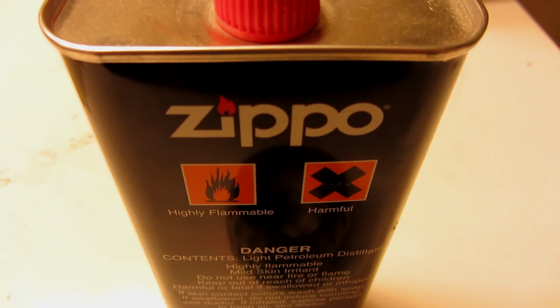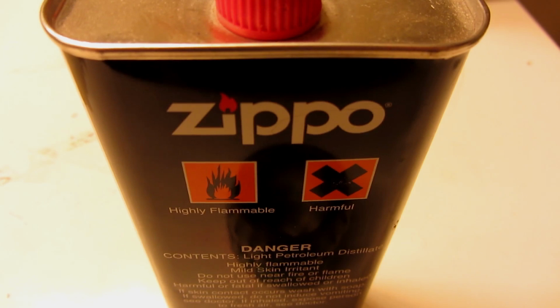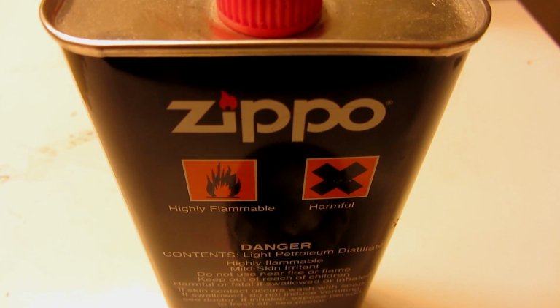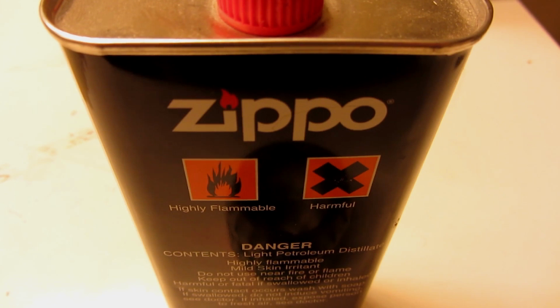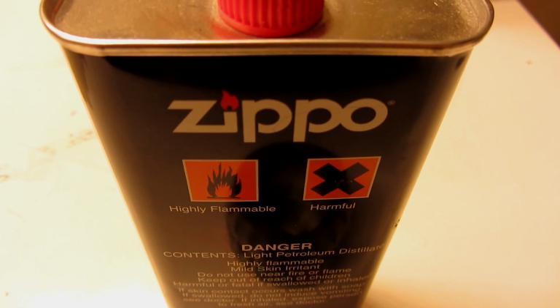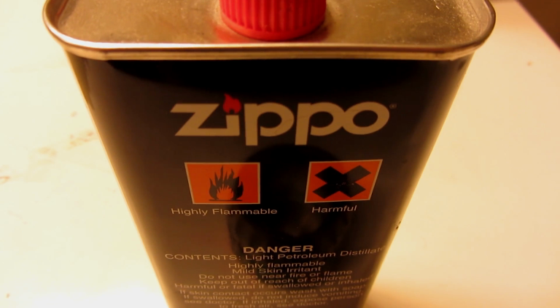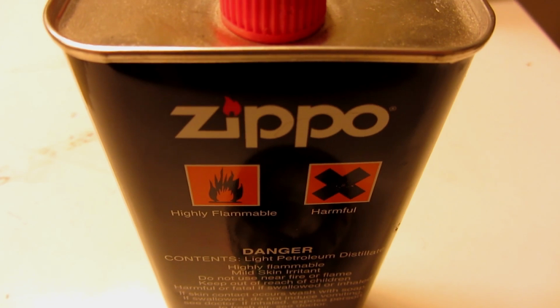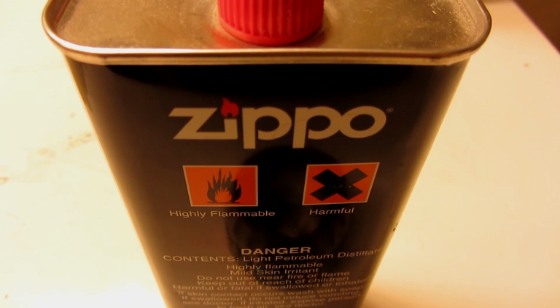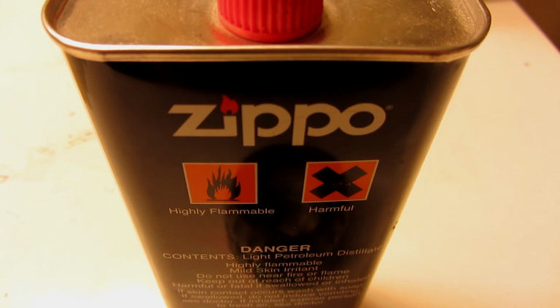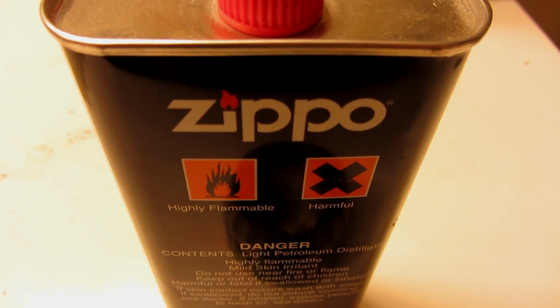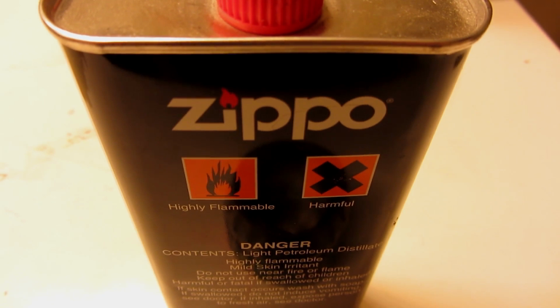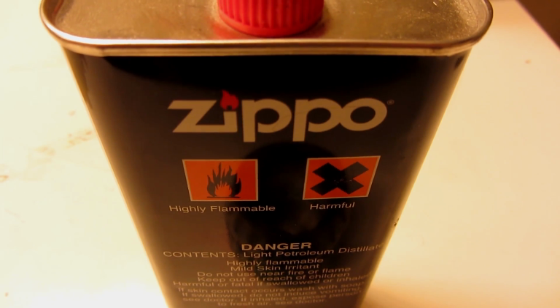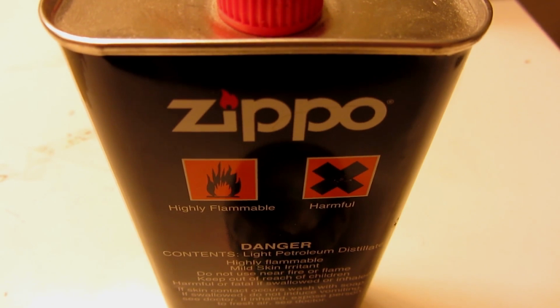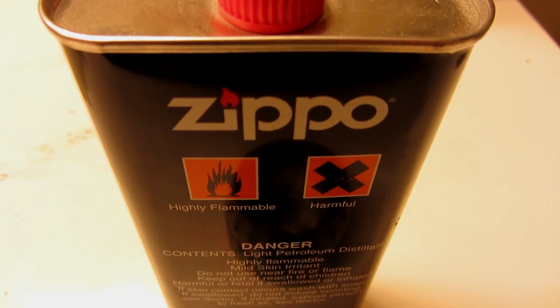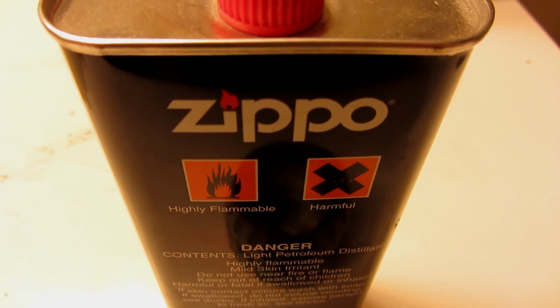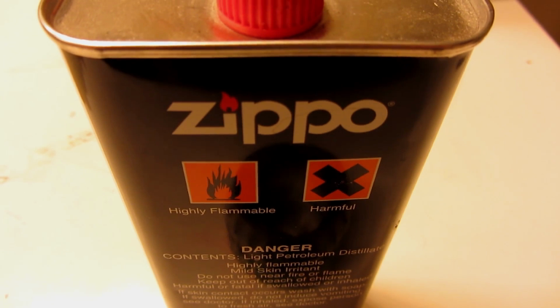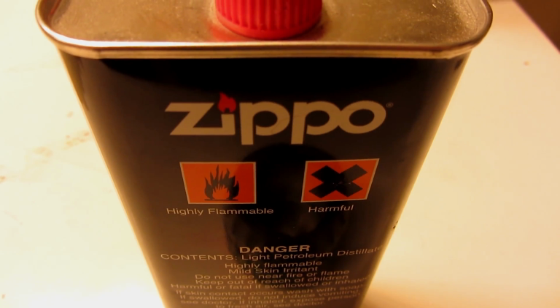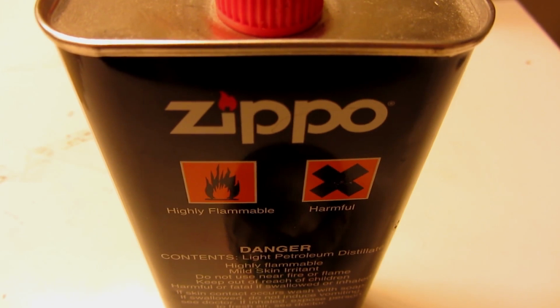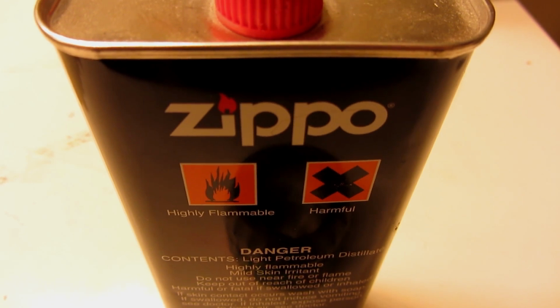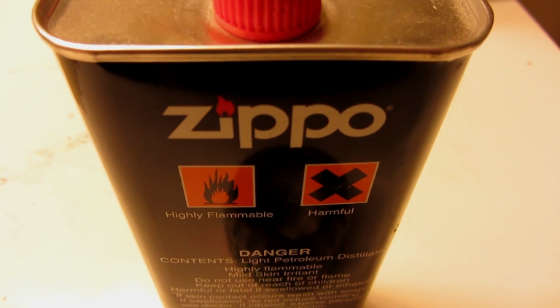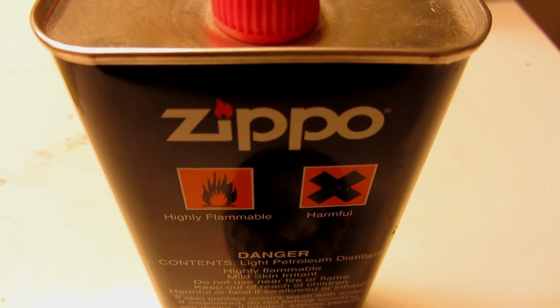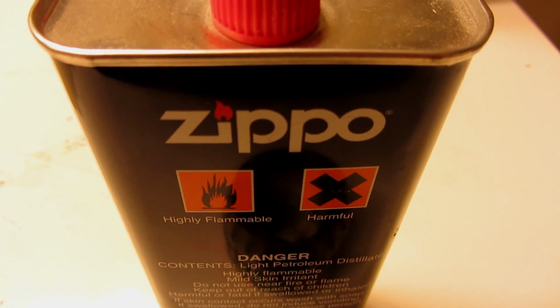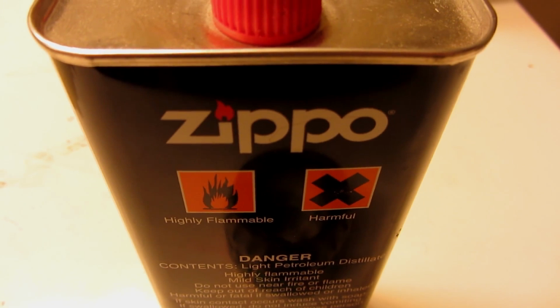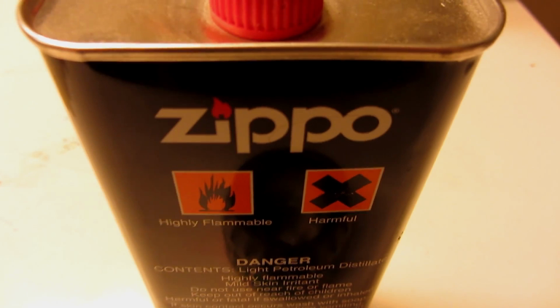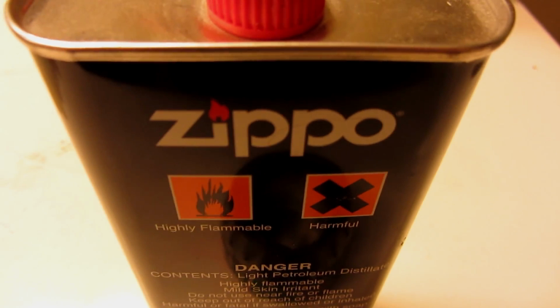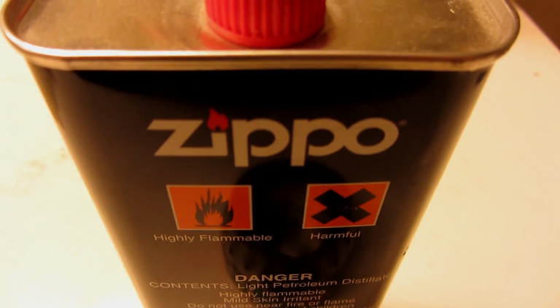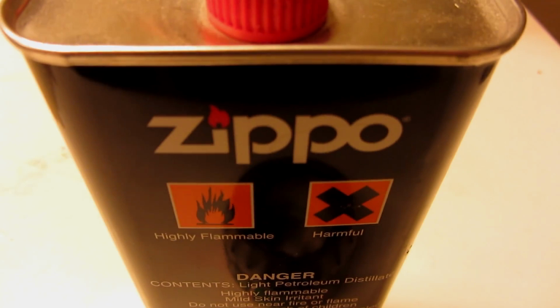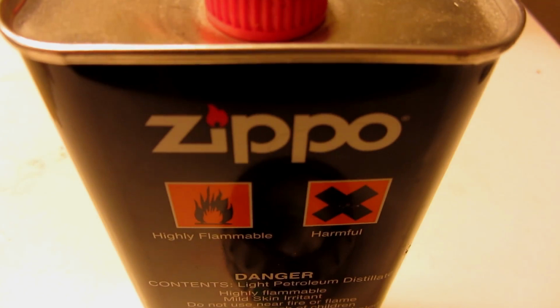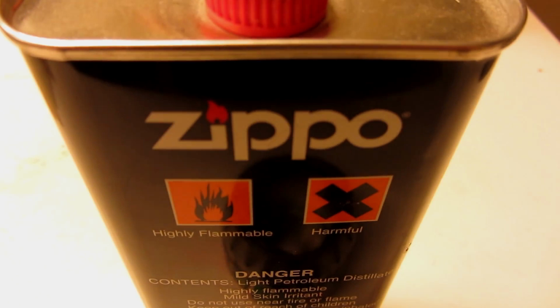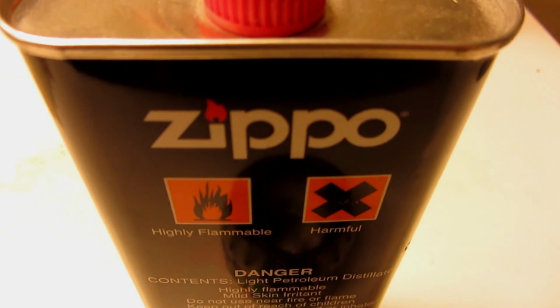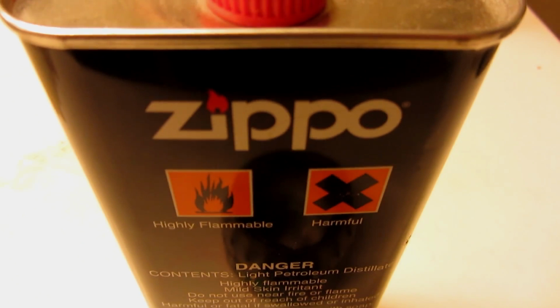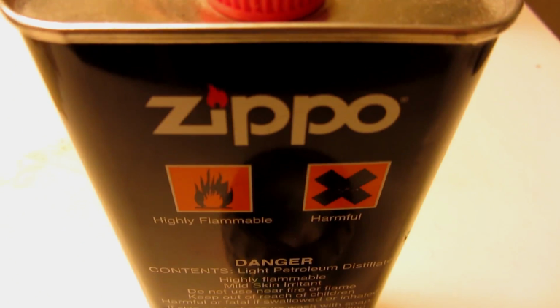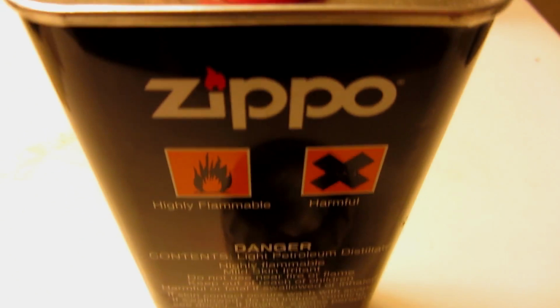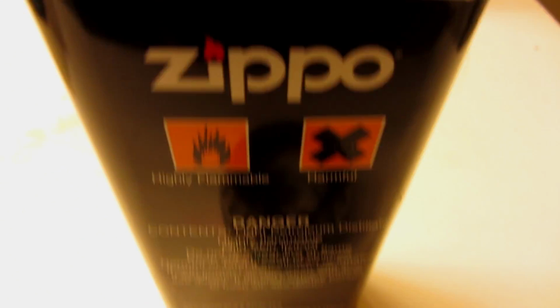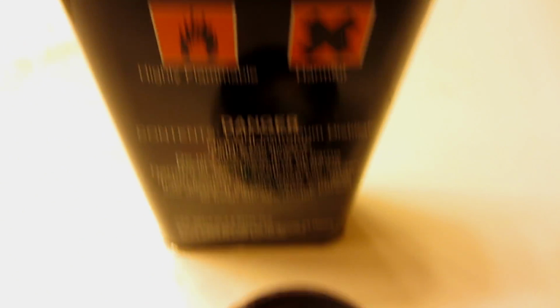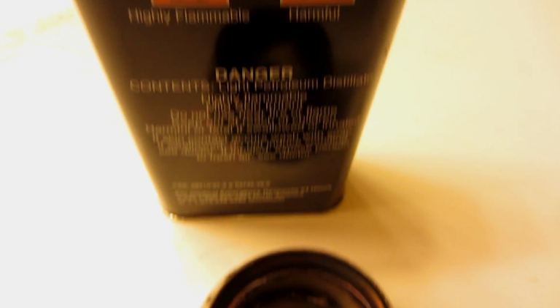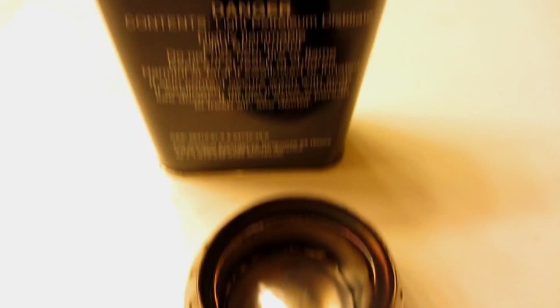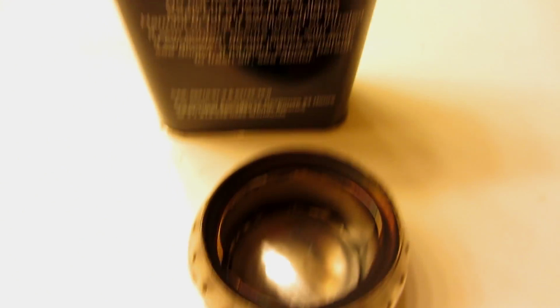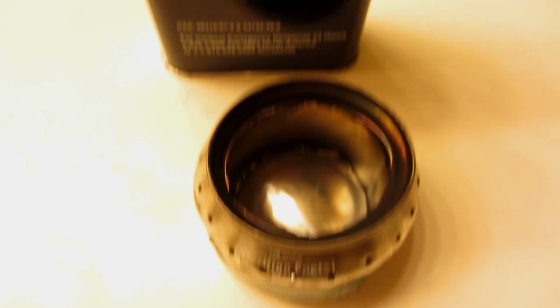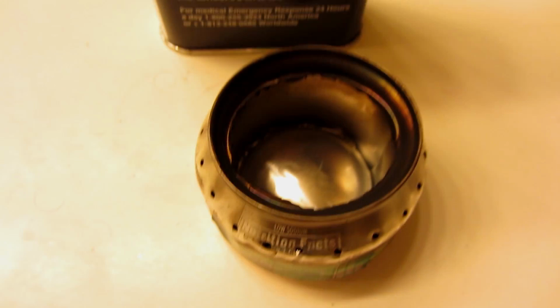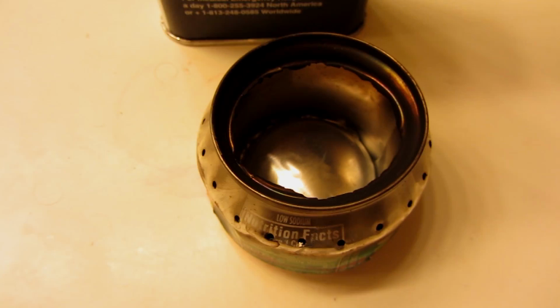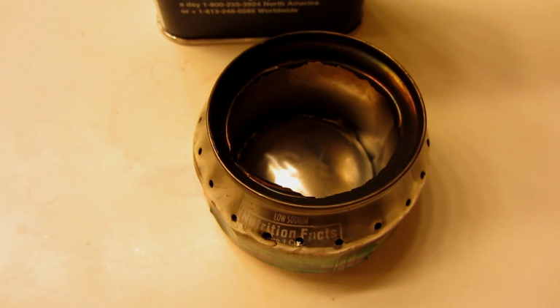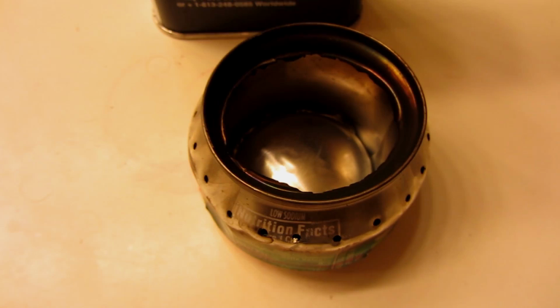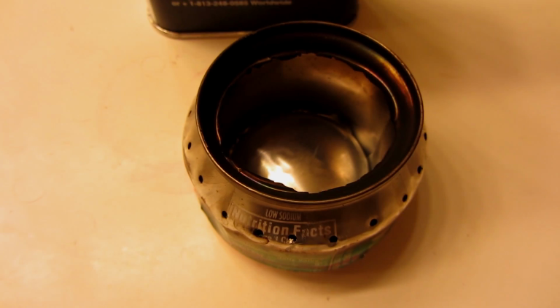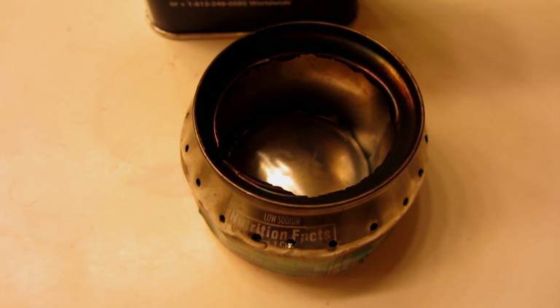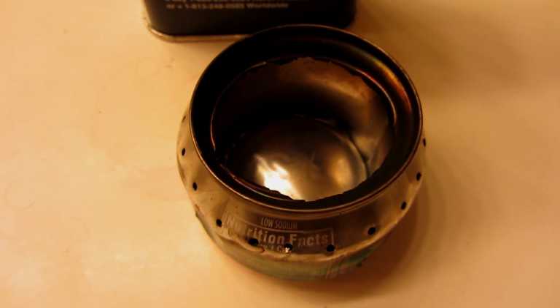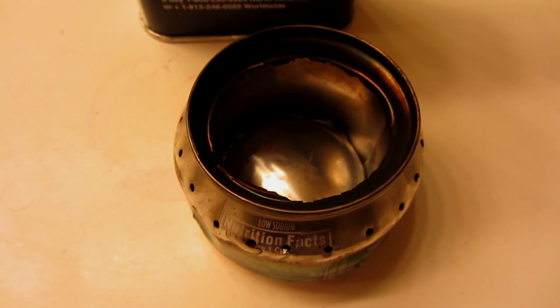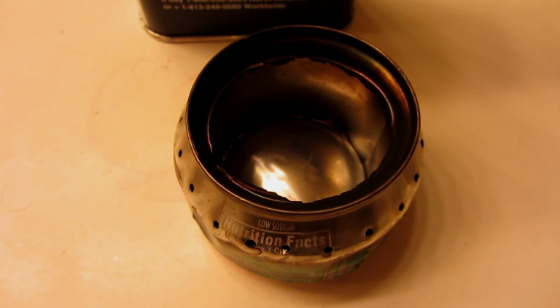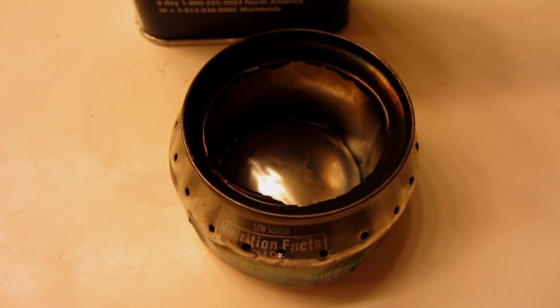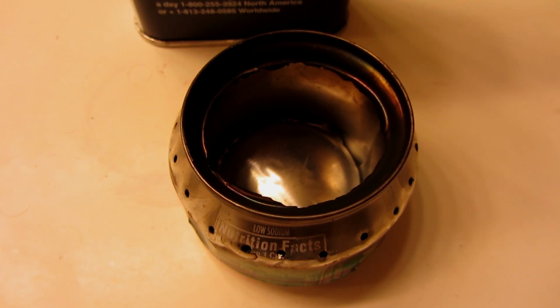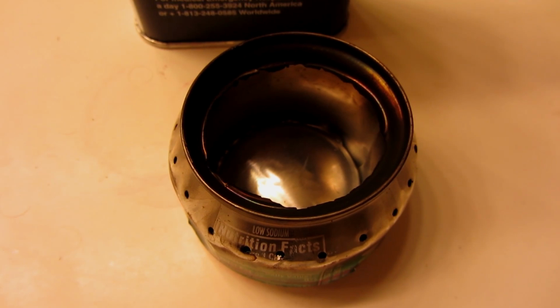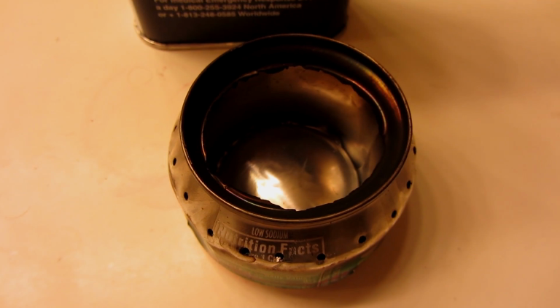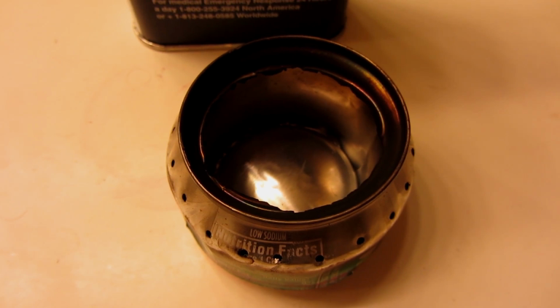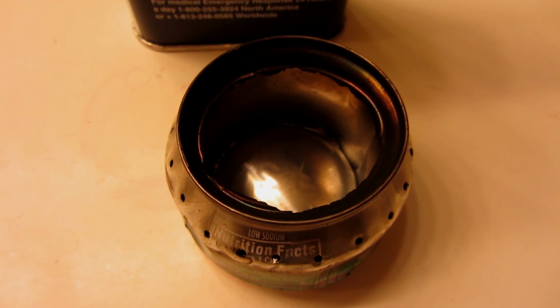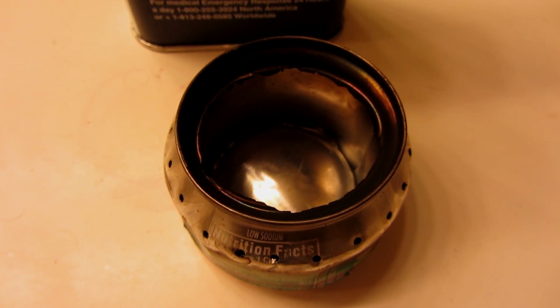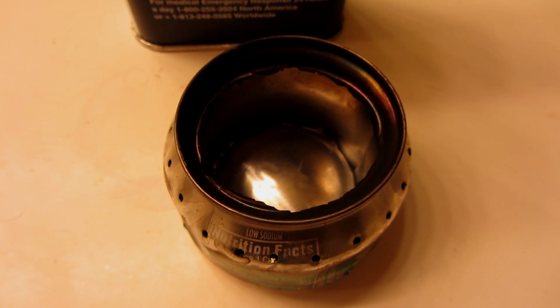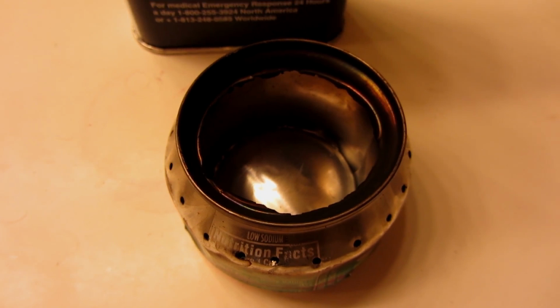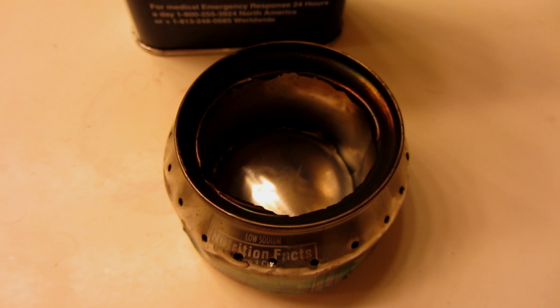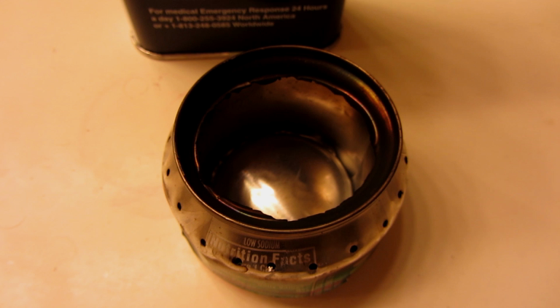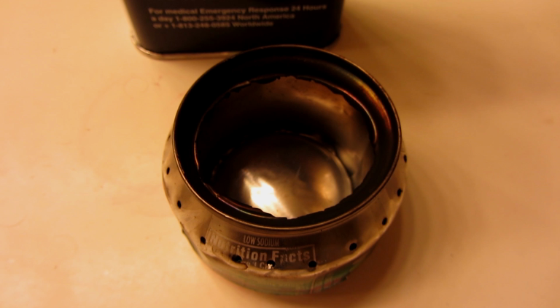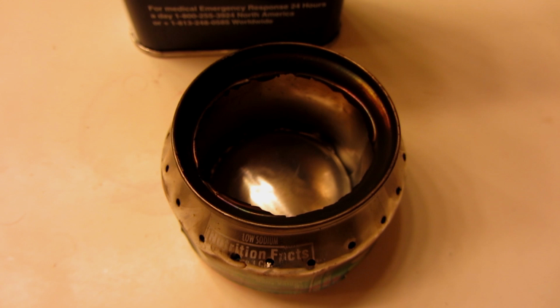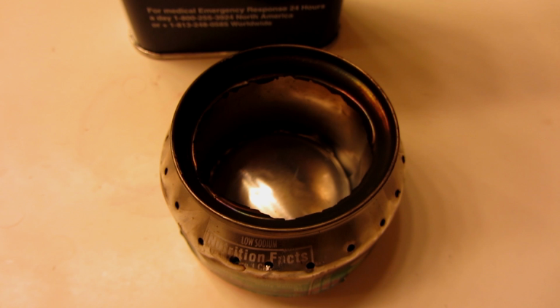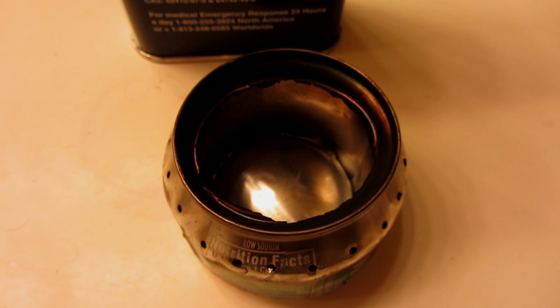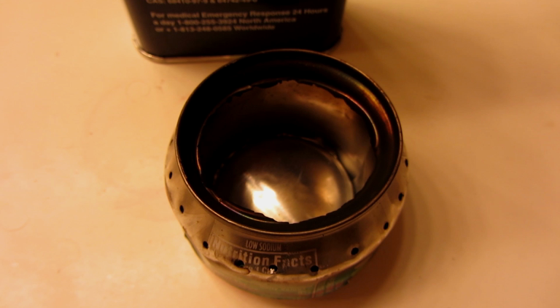You ever wonder what happens when you use Zippo fuel in an alcohol stove? Watch this.